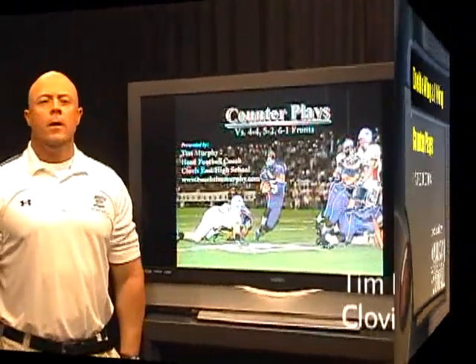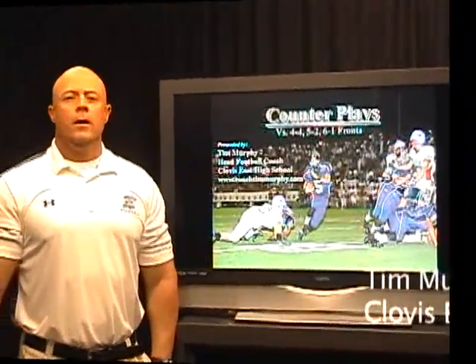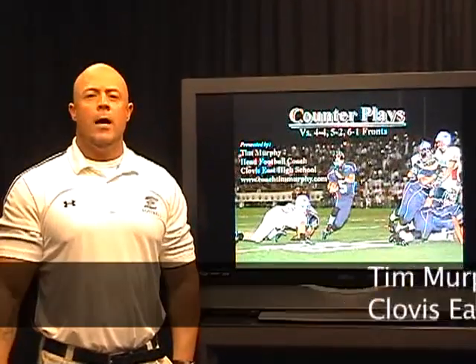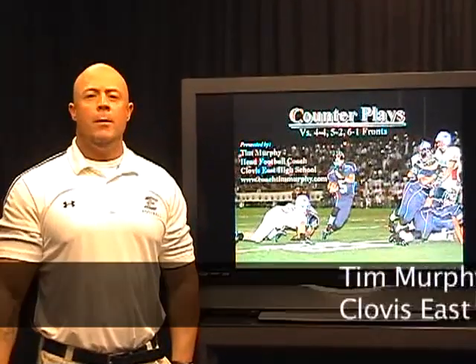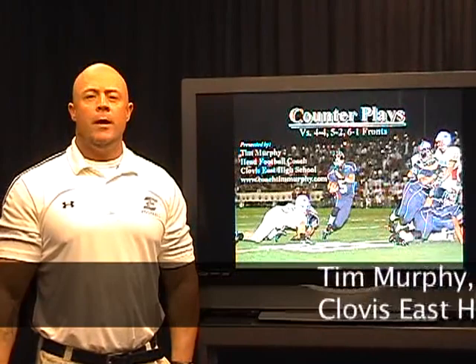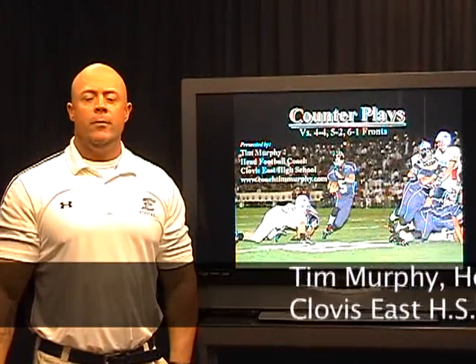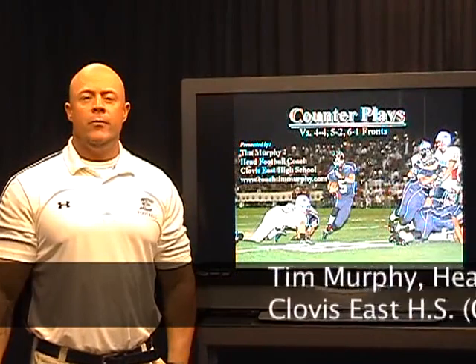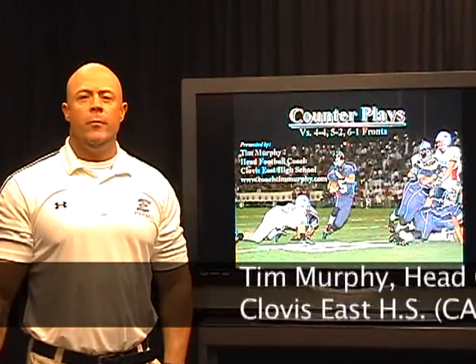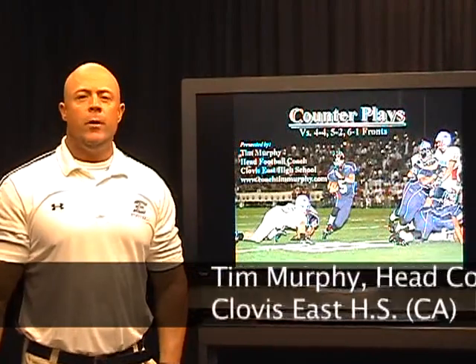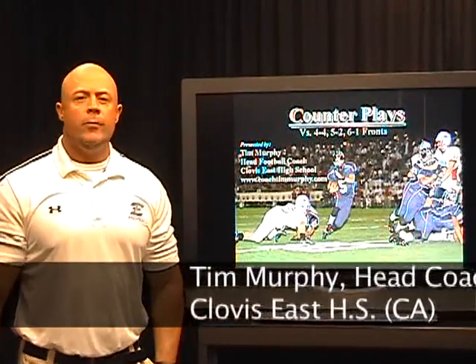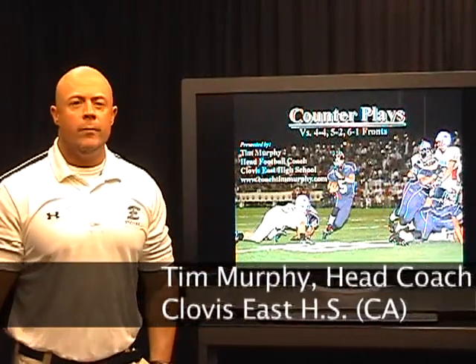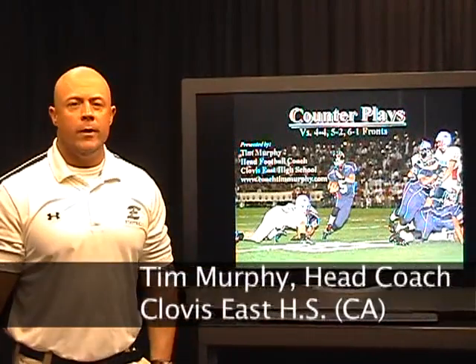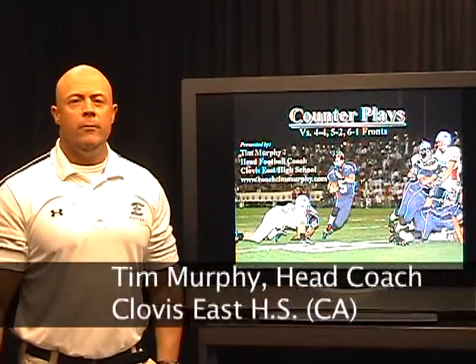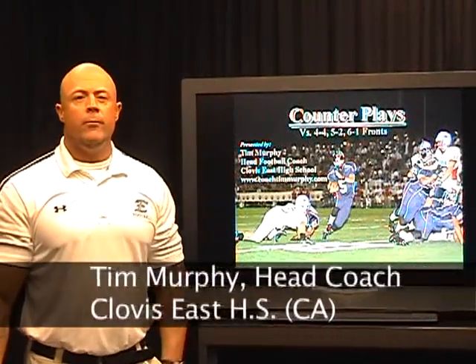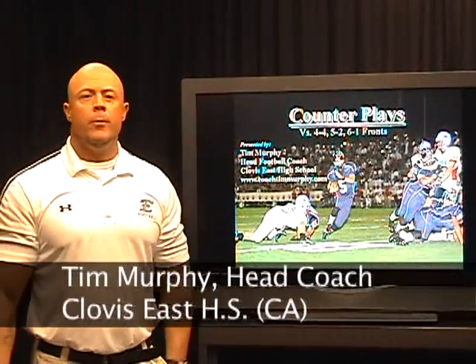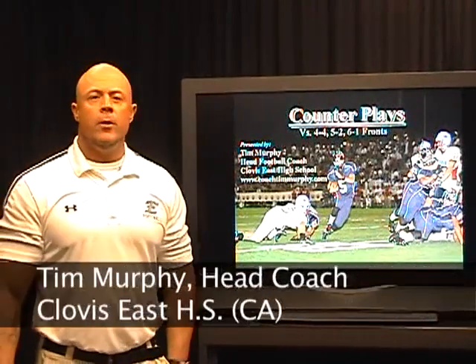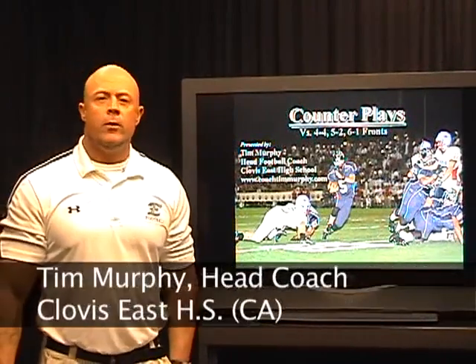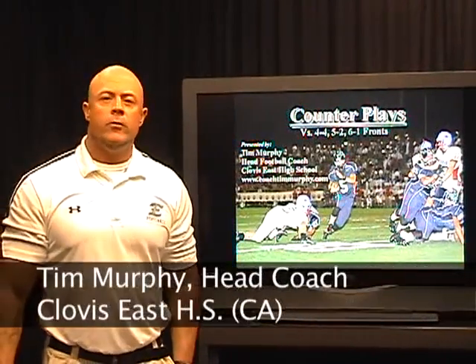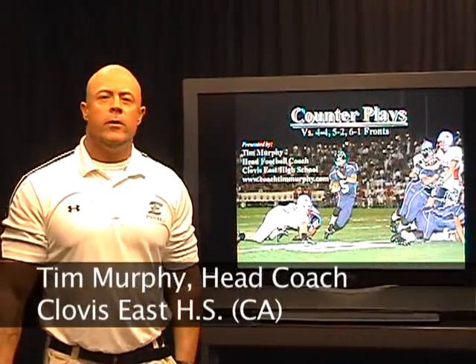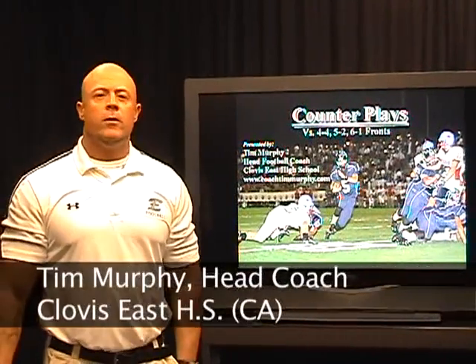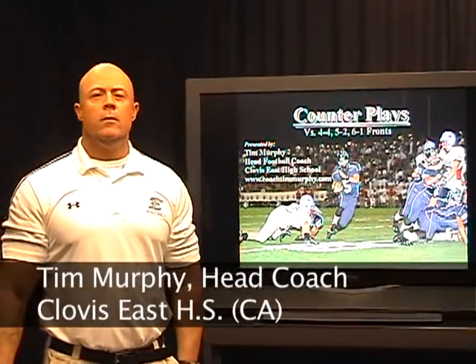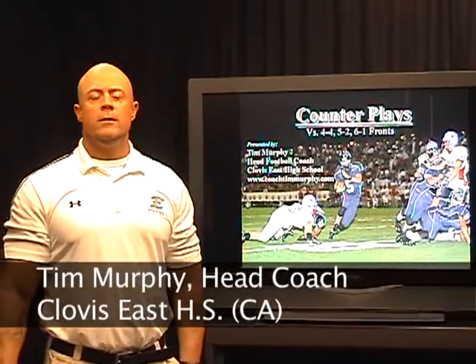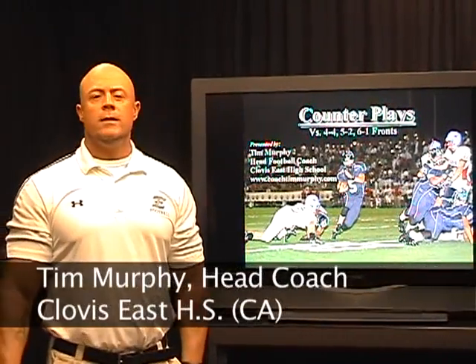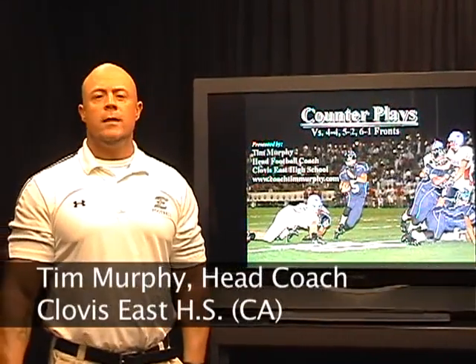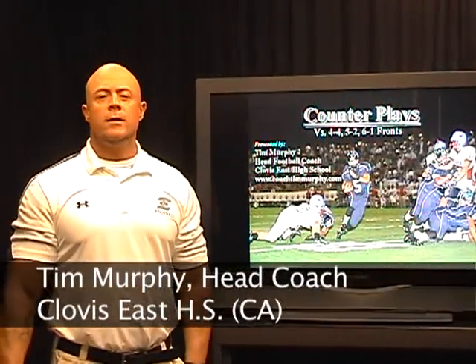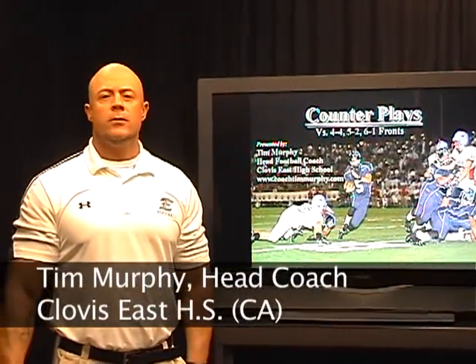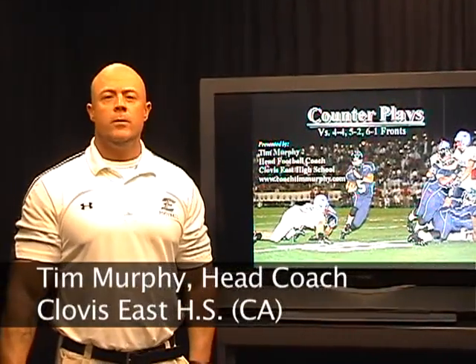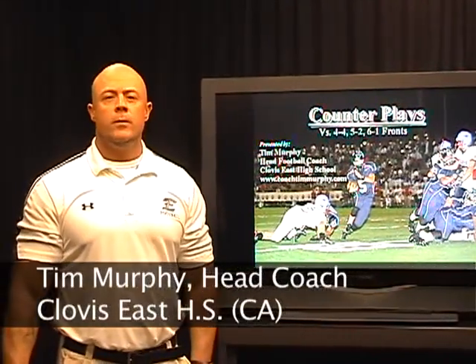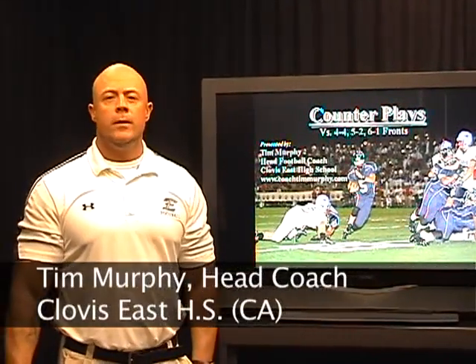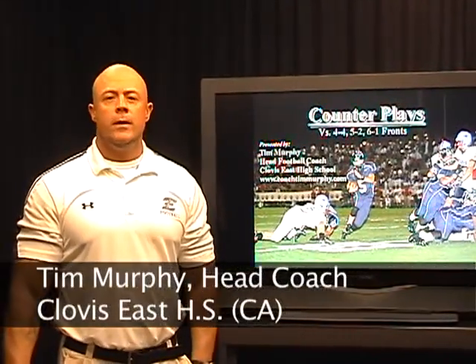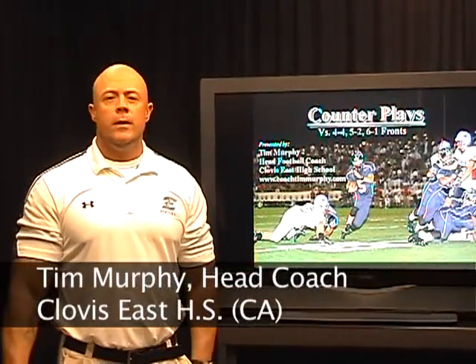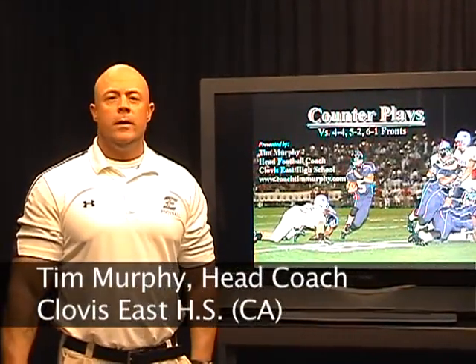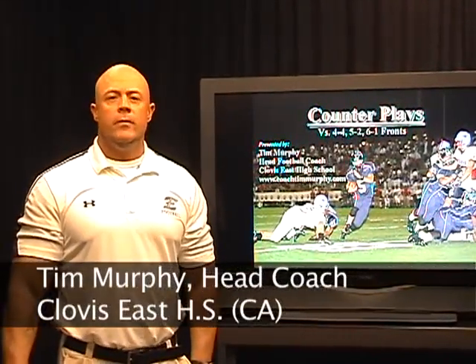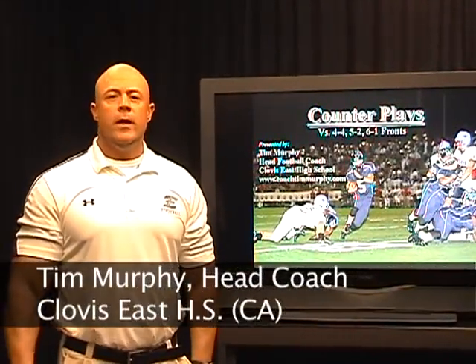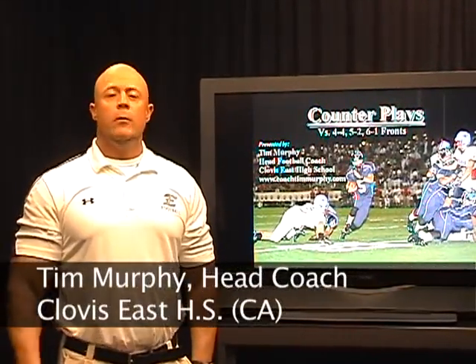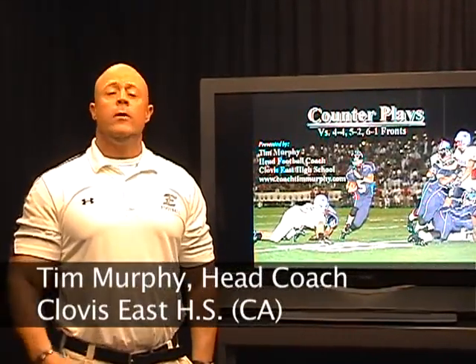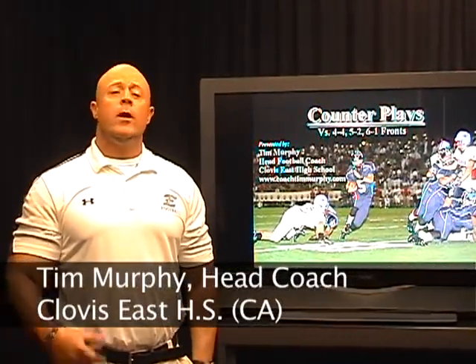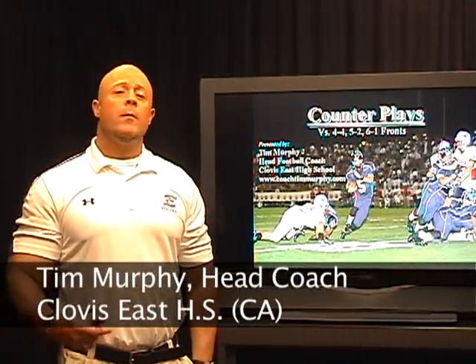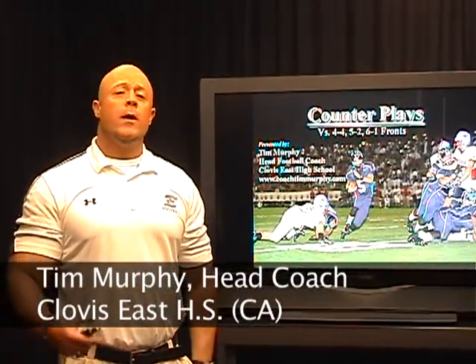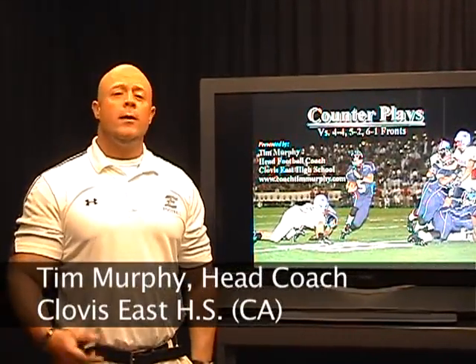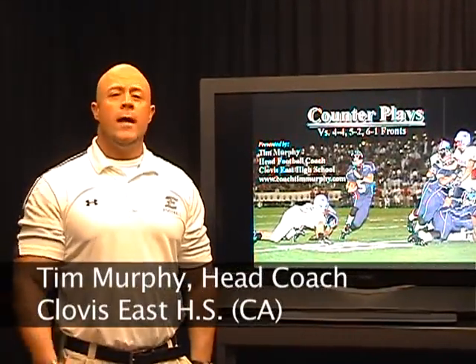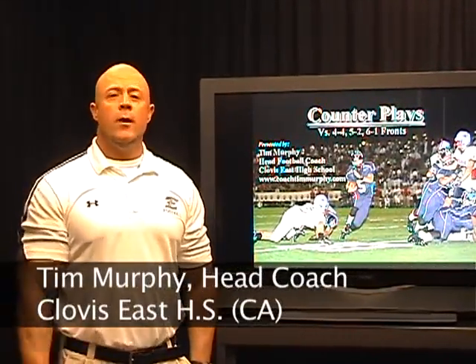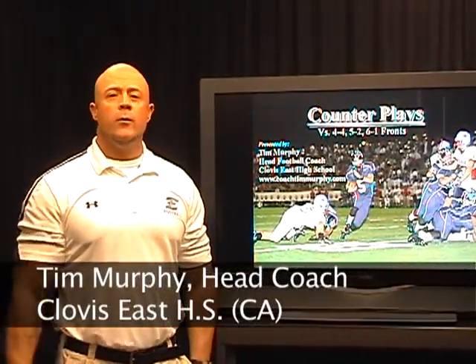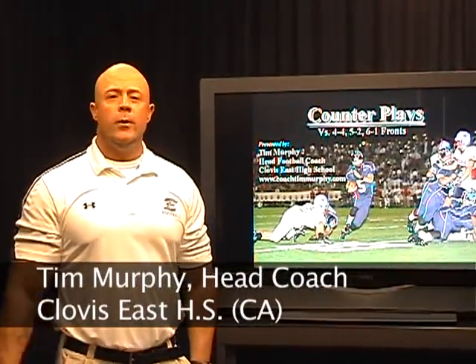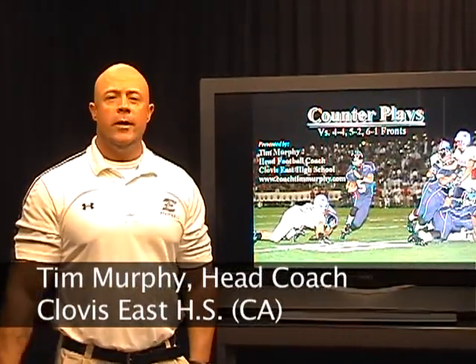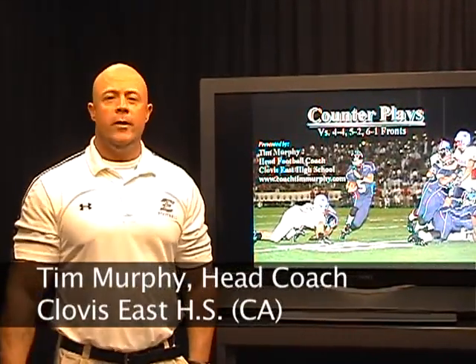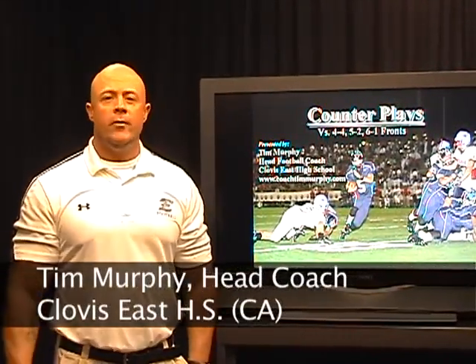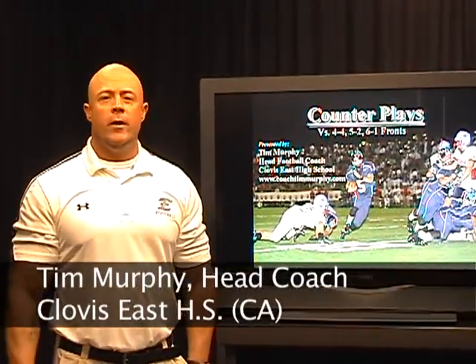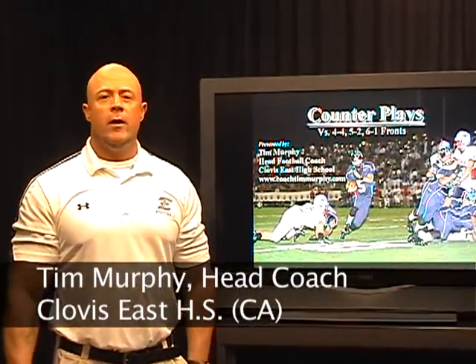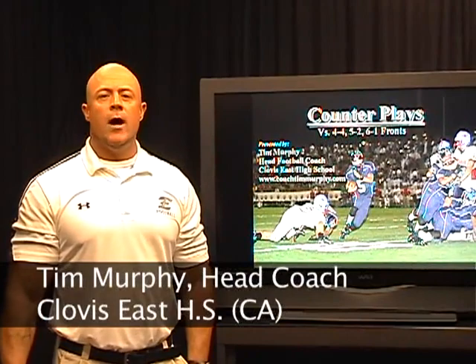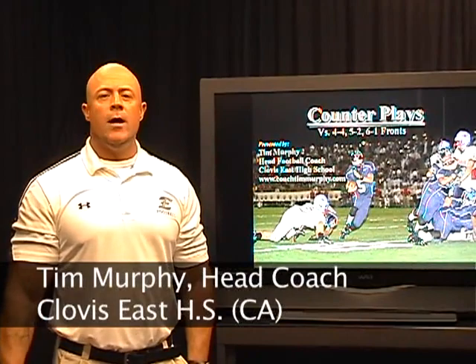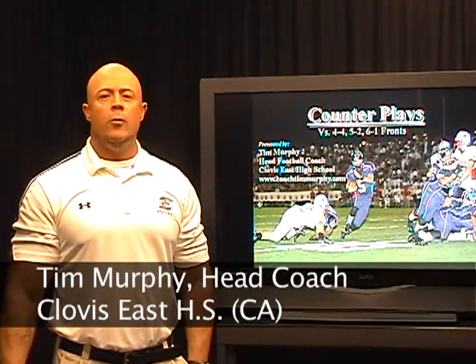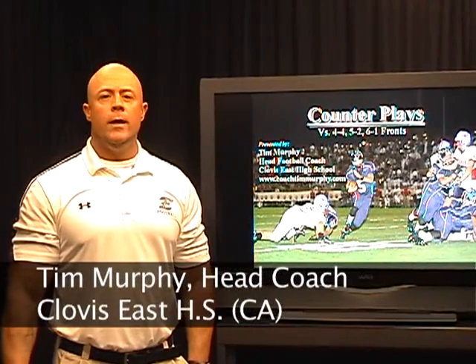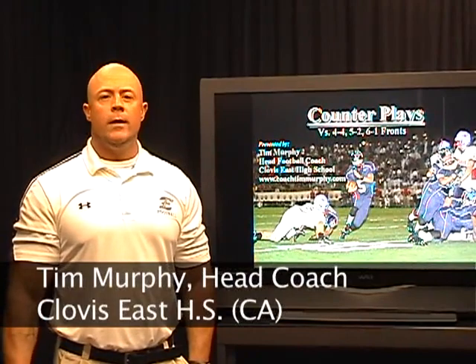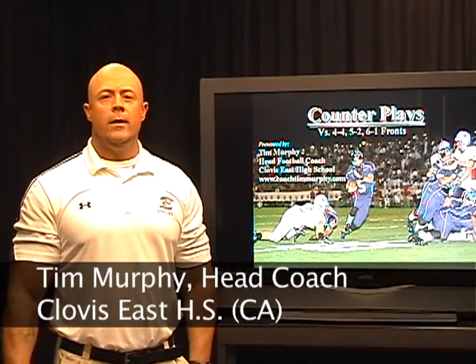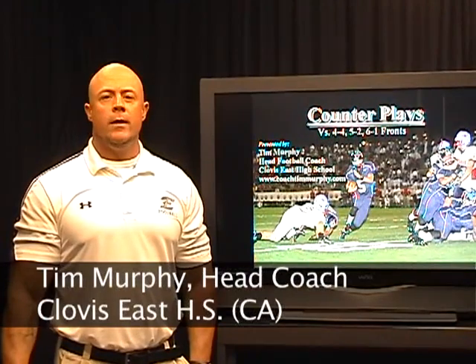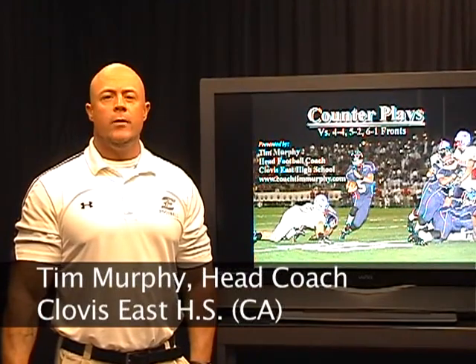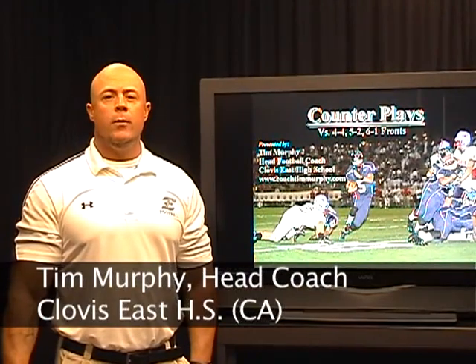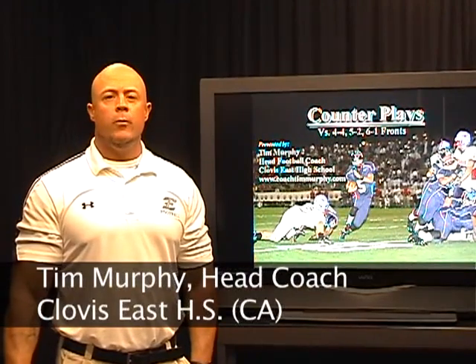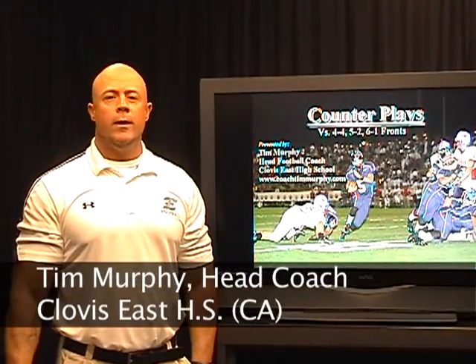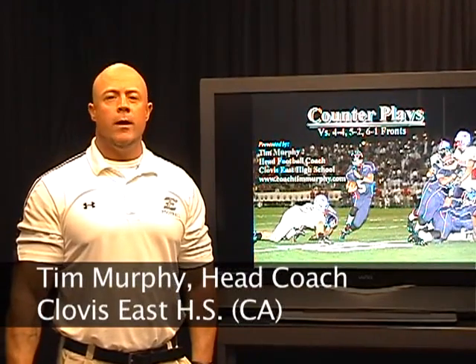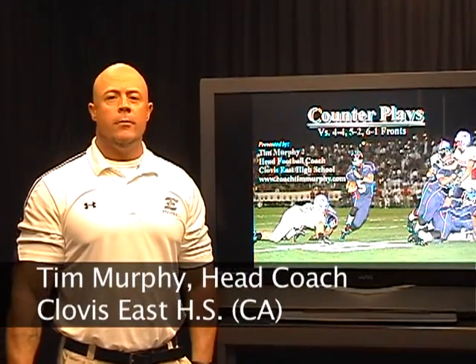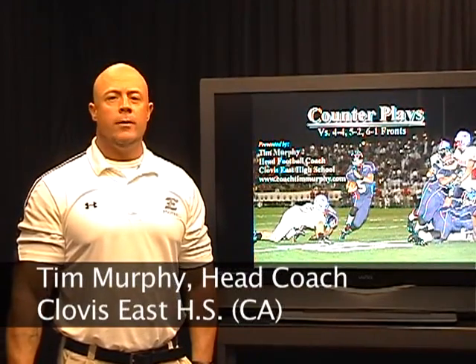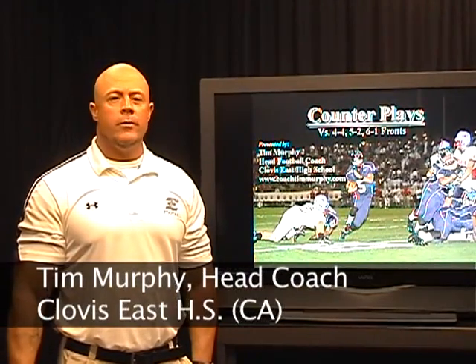Hi, my name is Tim Murphy. I'm the head football coach at Clovis East High School and today we're going to talk about our counter plays in our I wing and double wing offense.